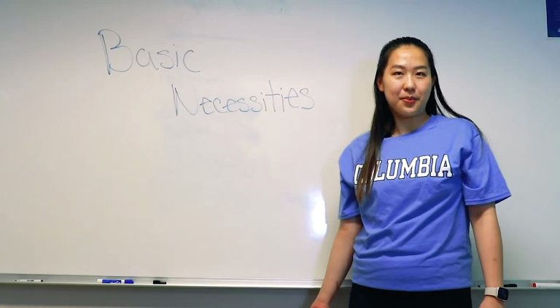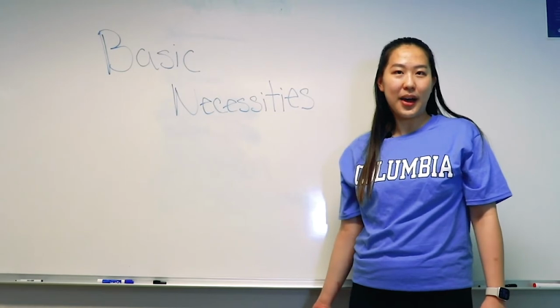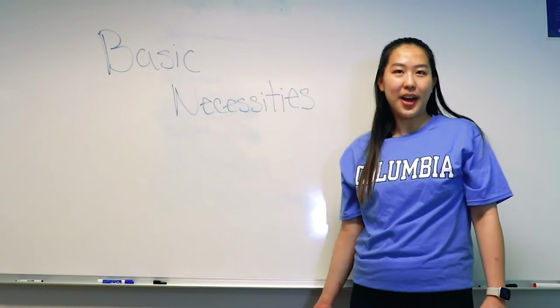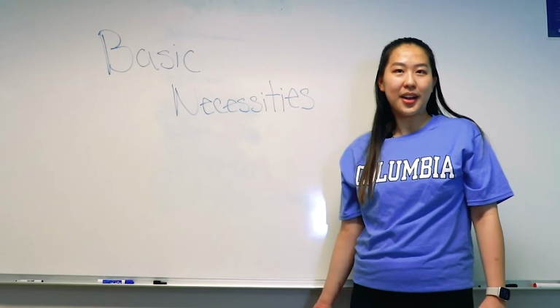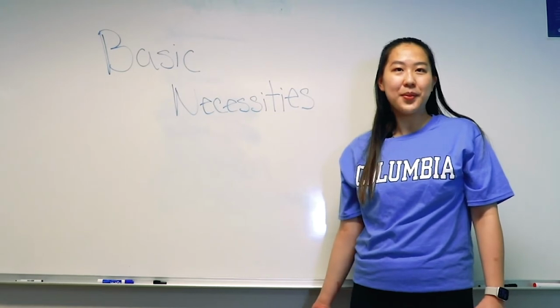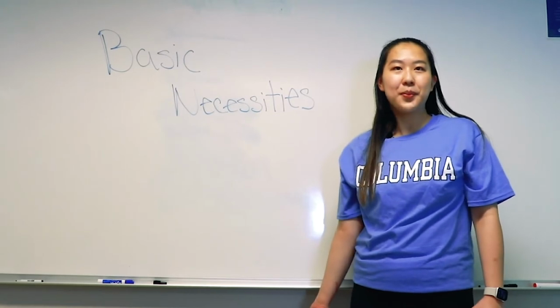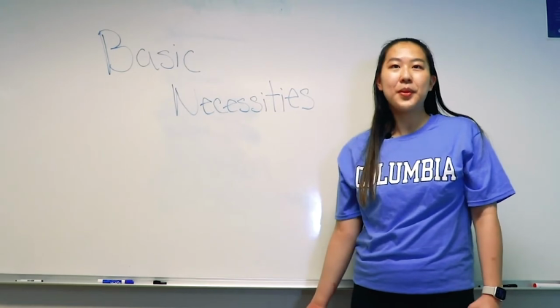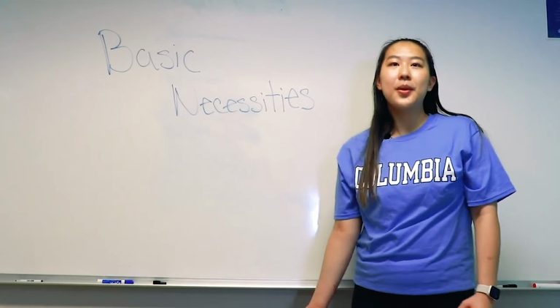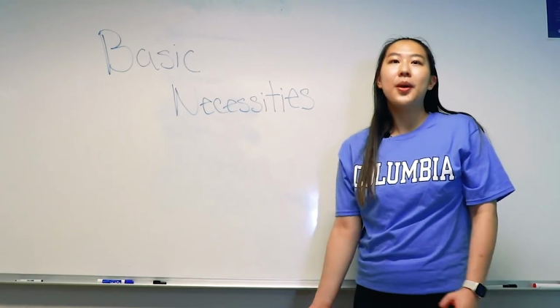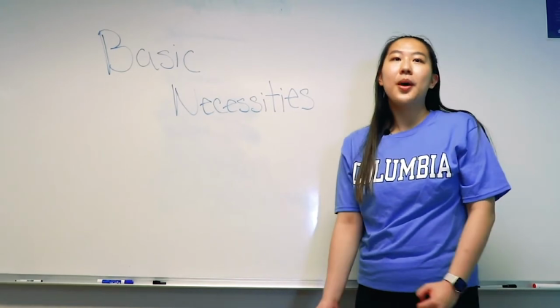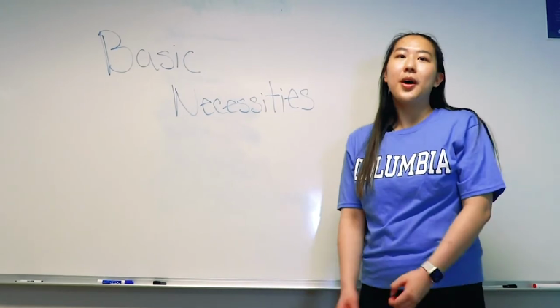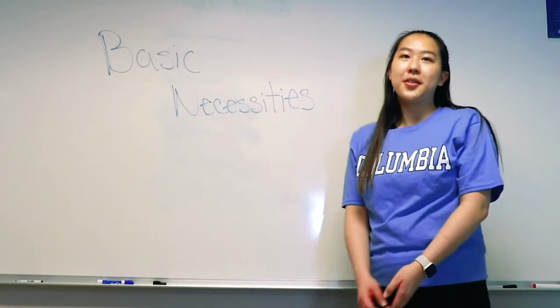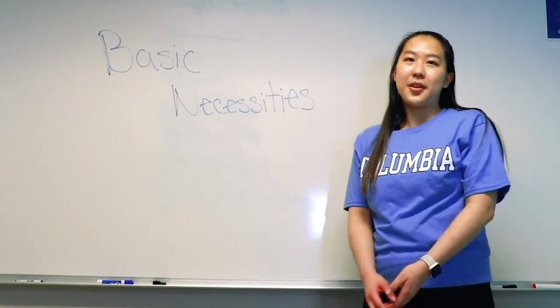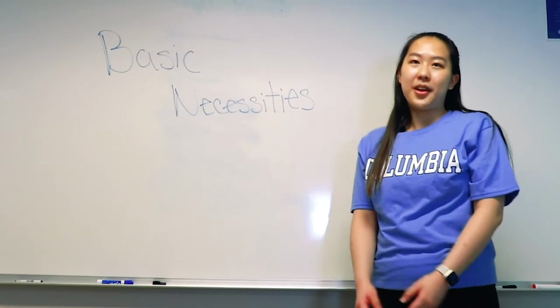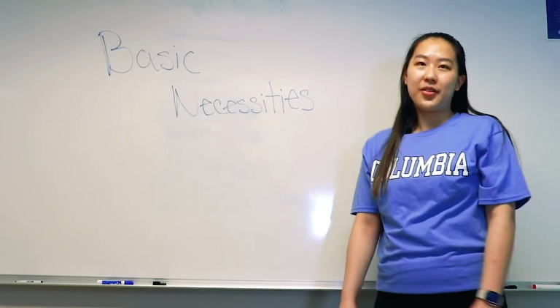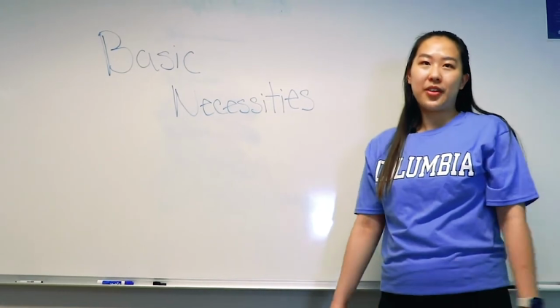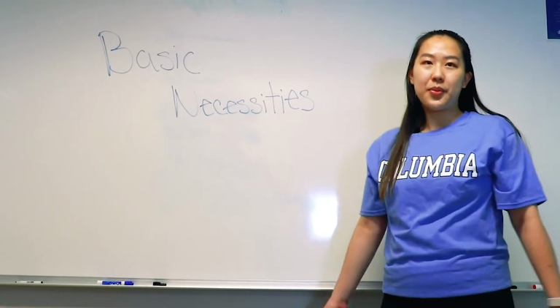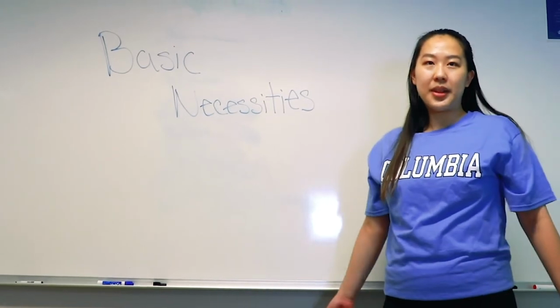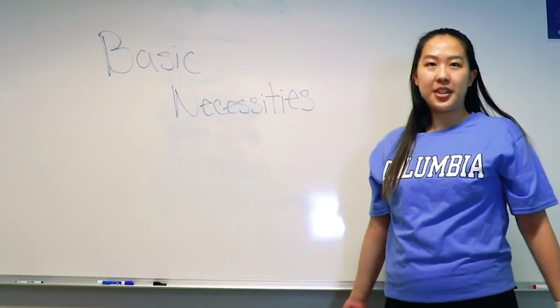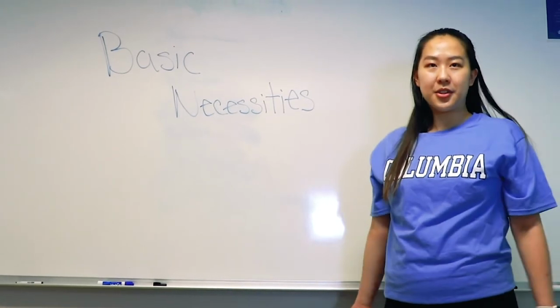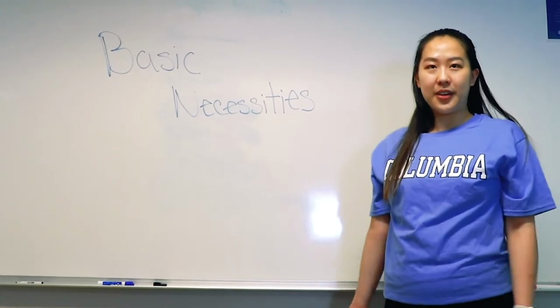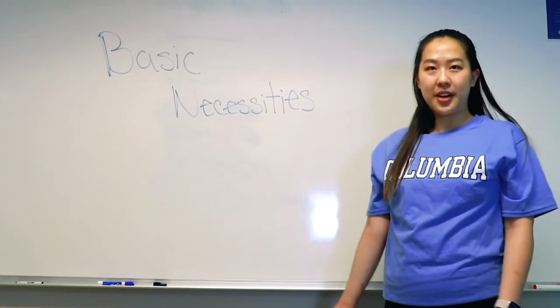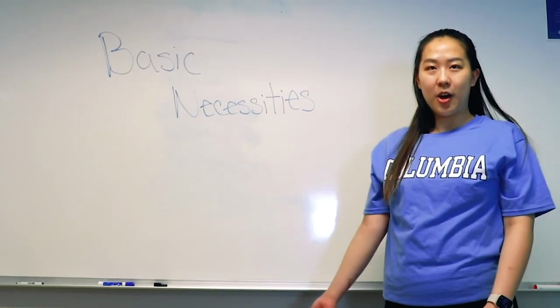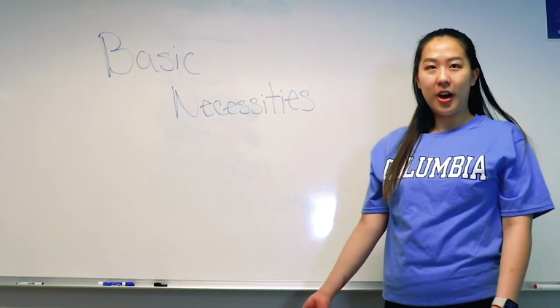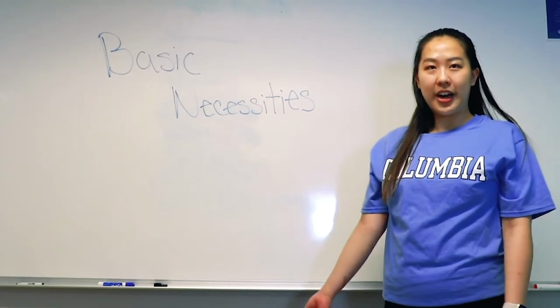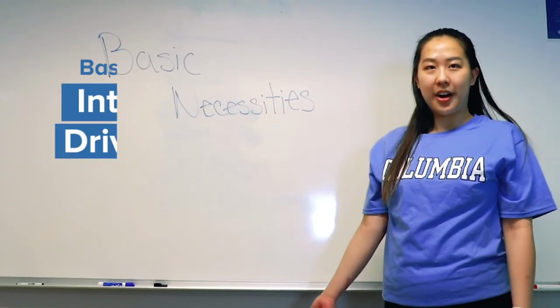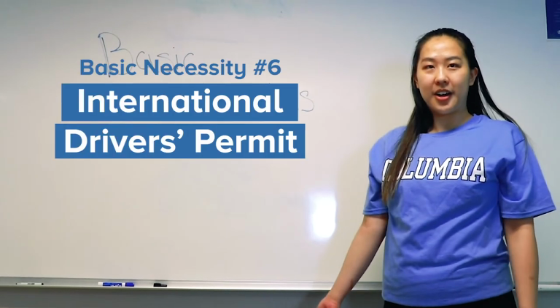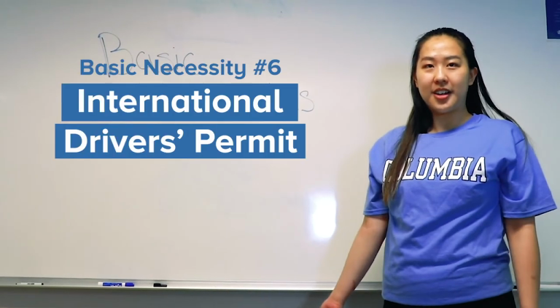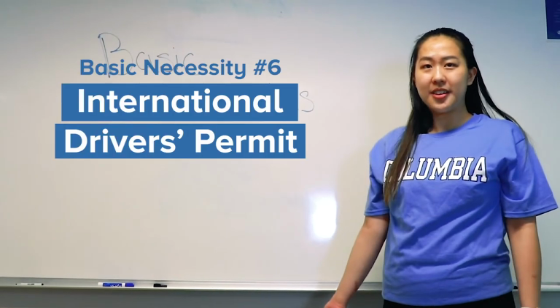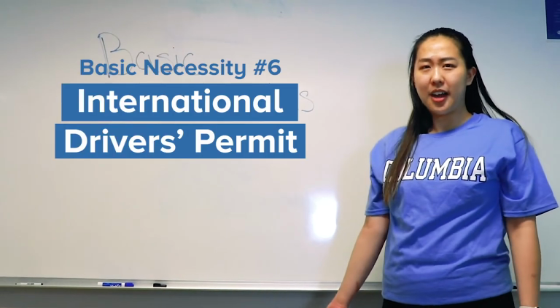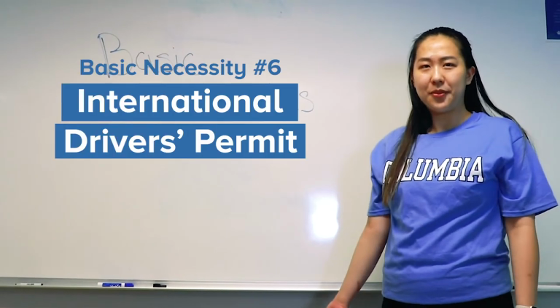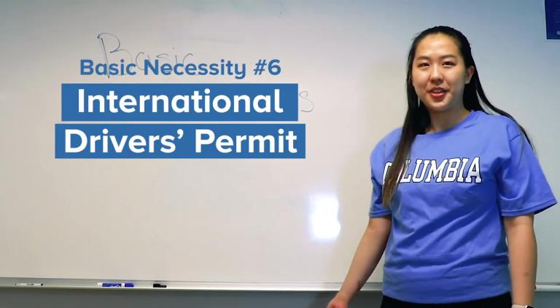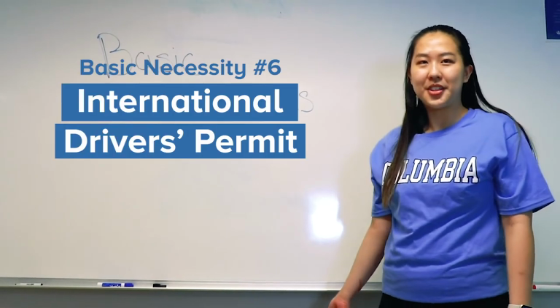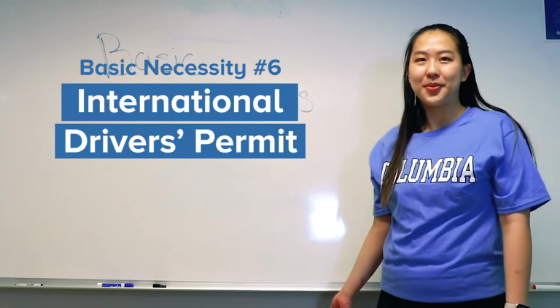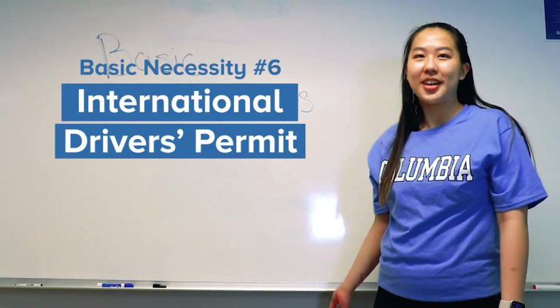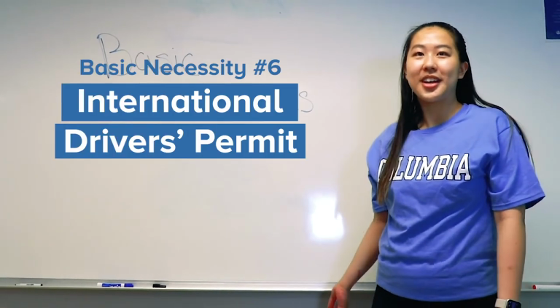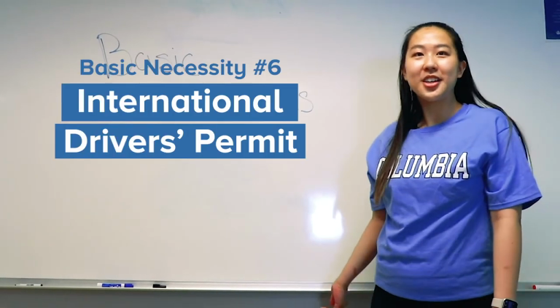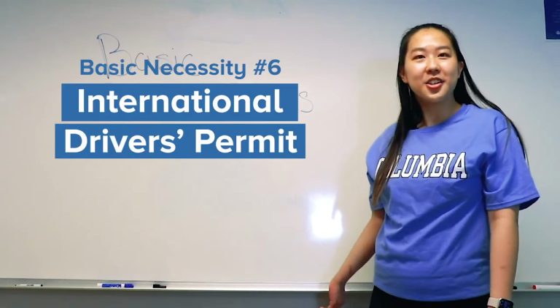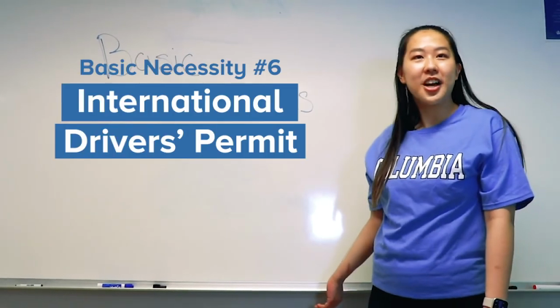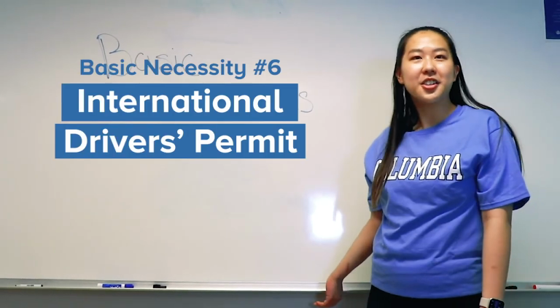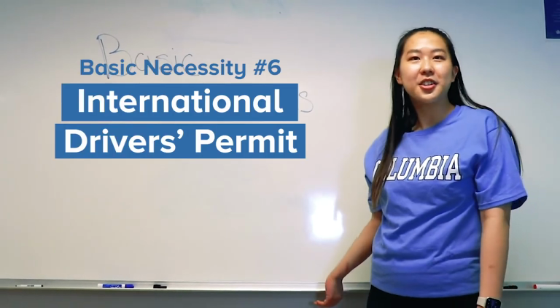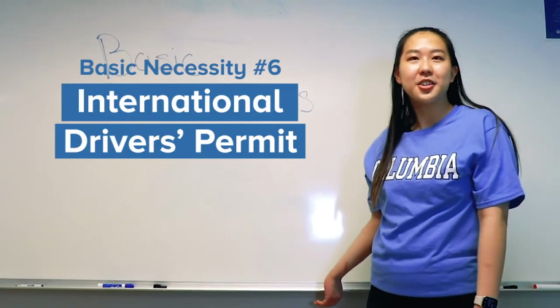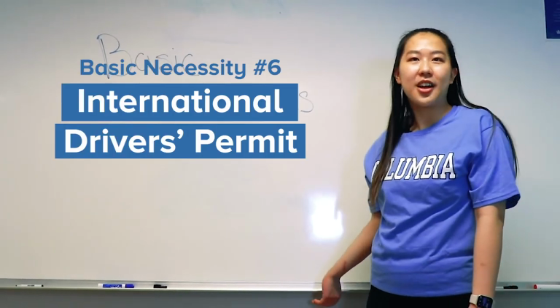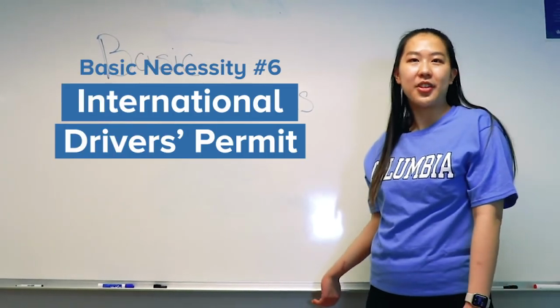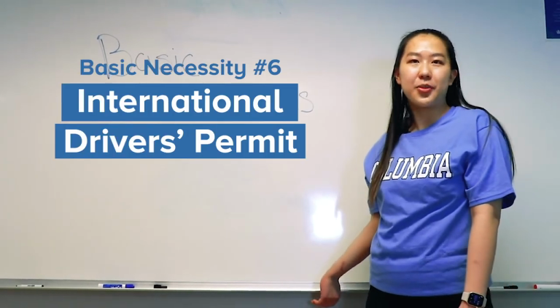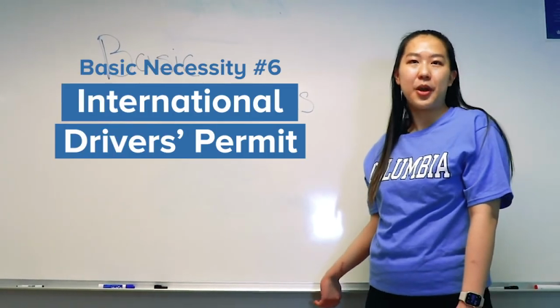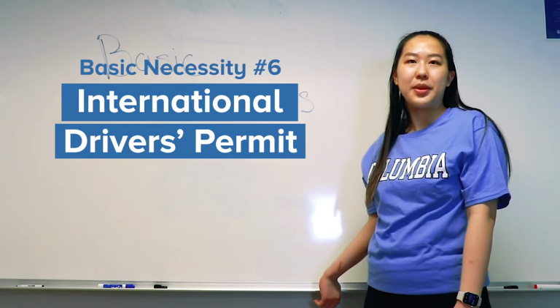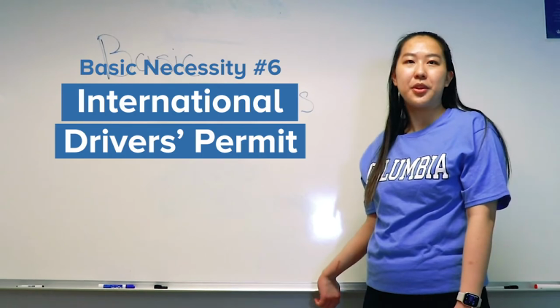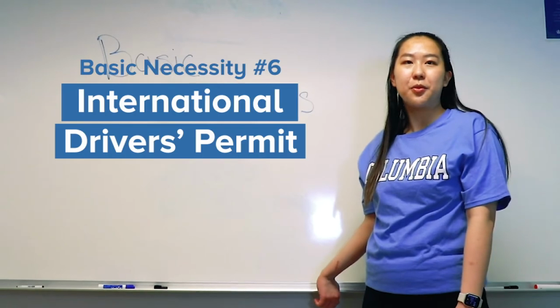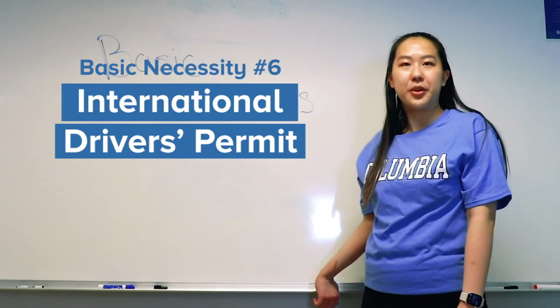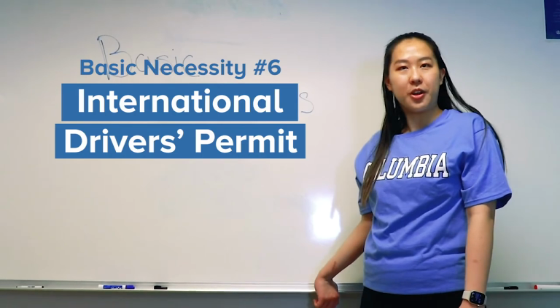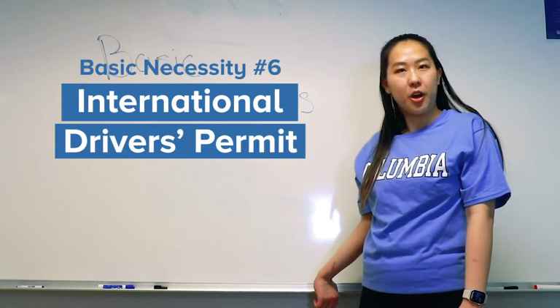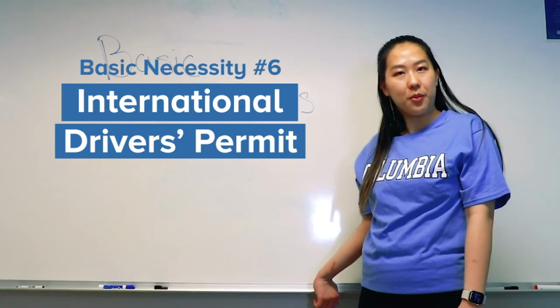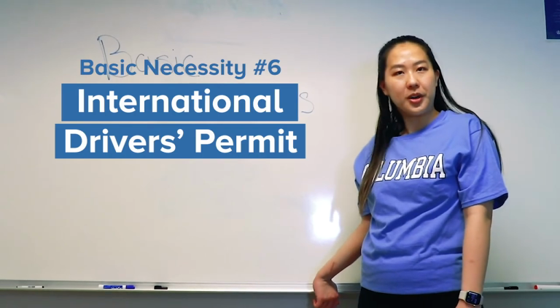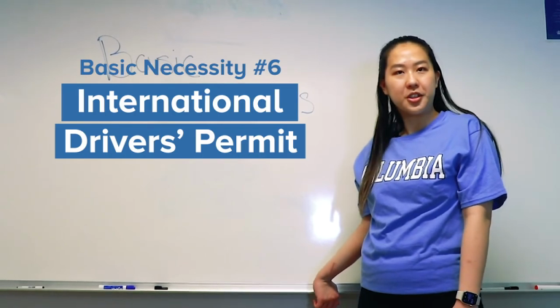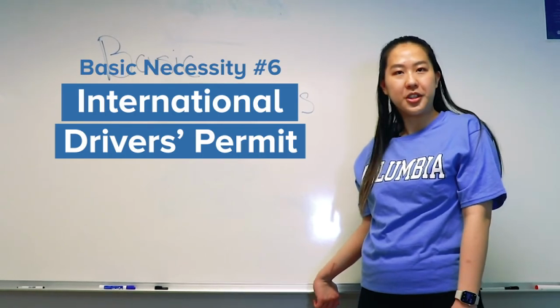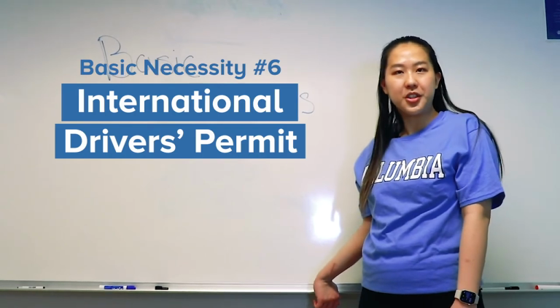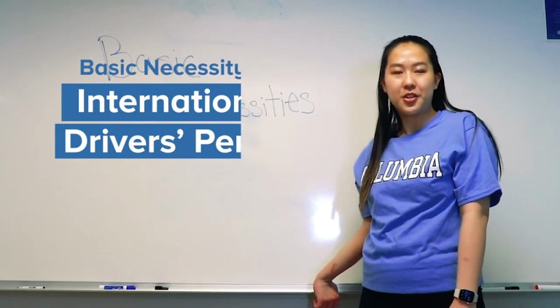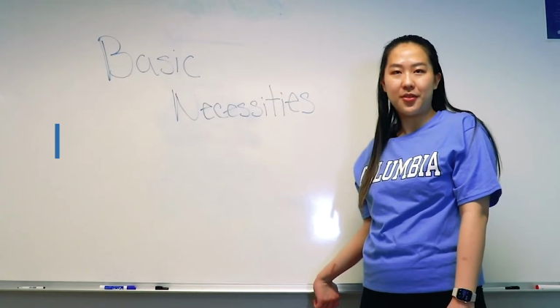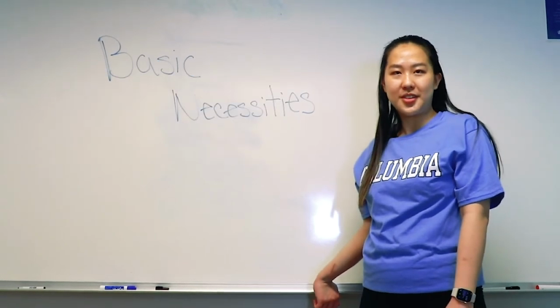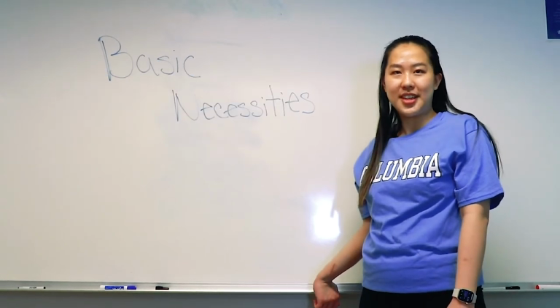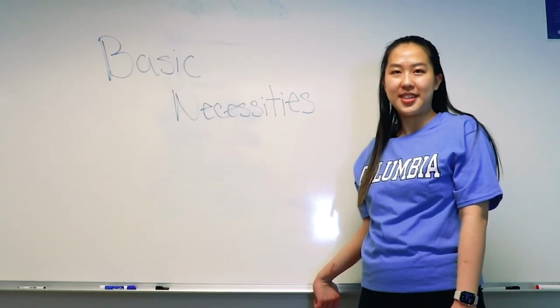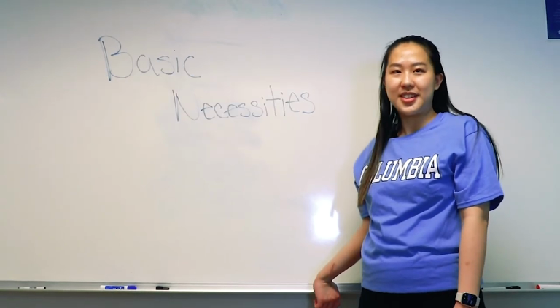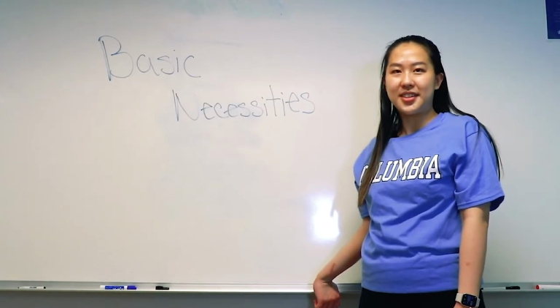The most important things are your documents and money — everything else you can buy. Also, if you ever plan to rent a car here, it is helpful to bring an international driver's permit along with your home country's driver's license.